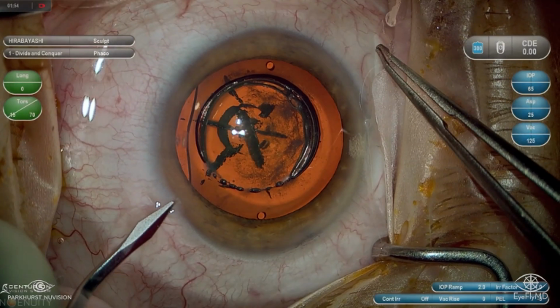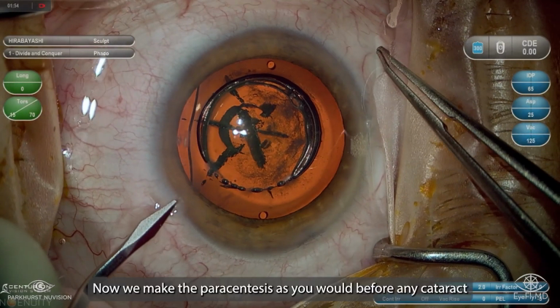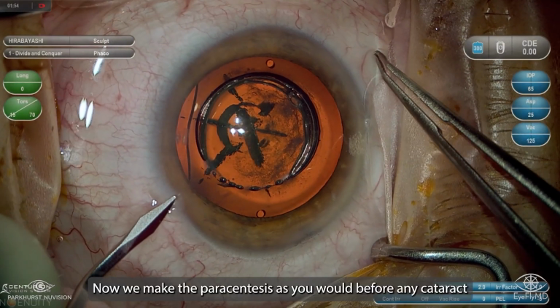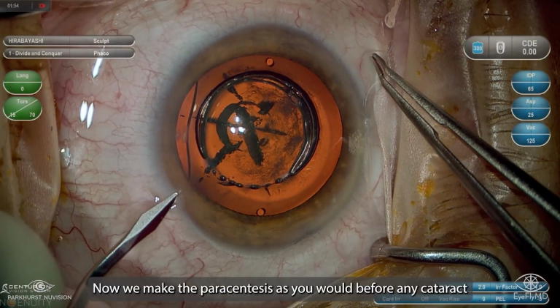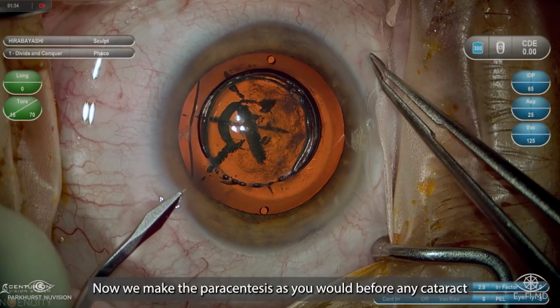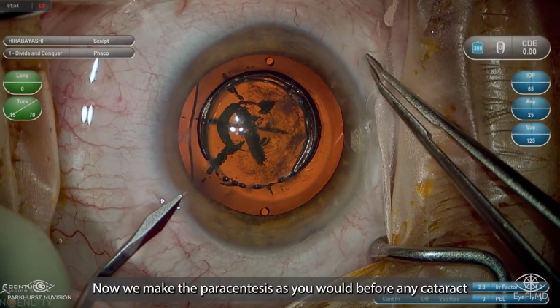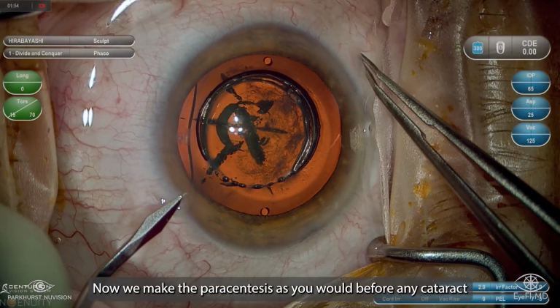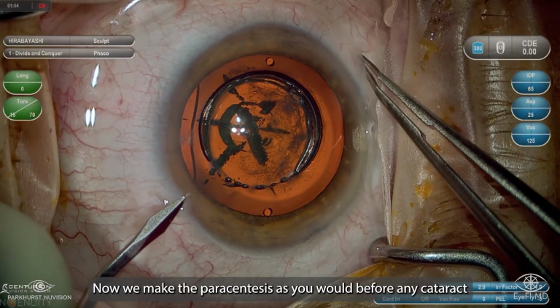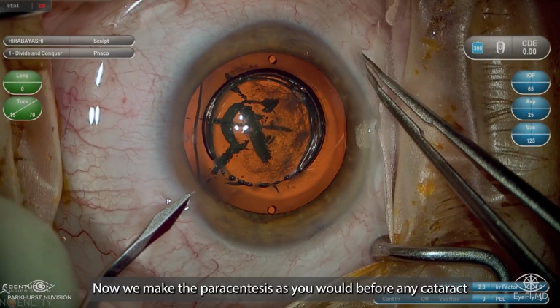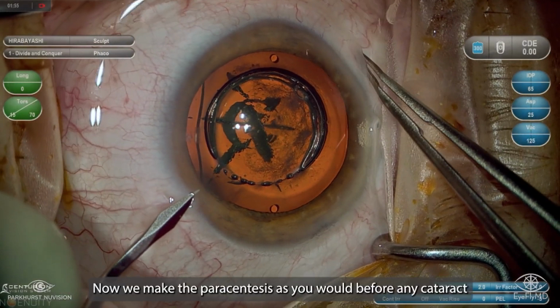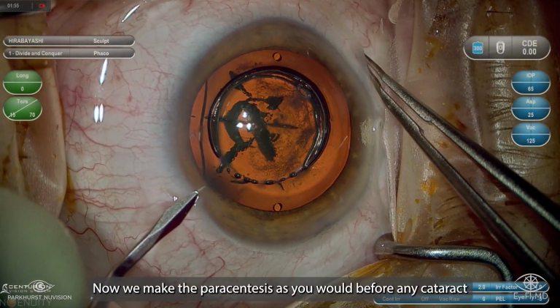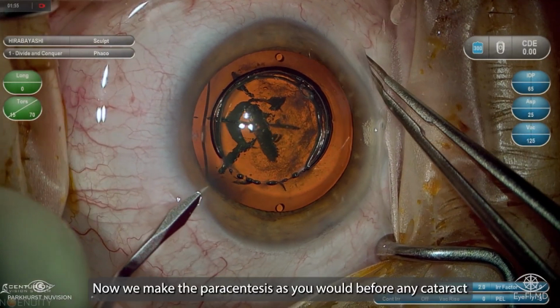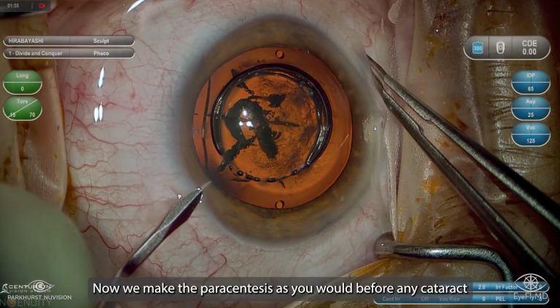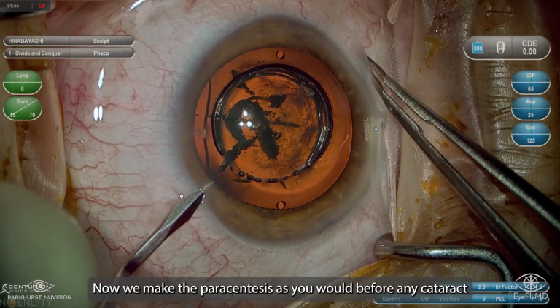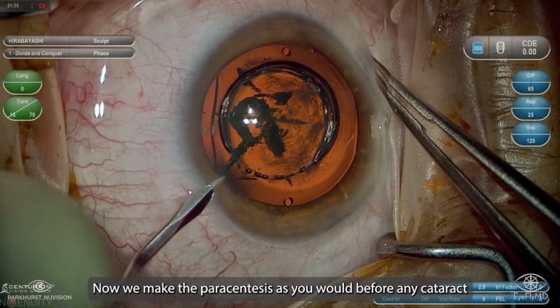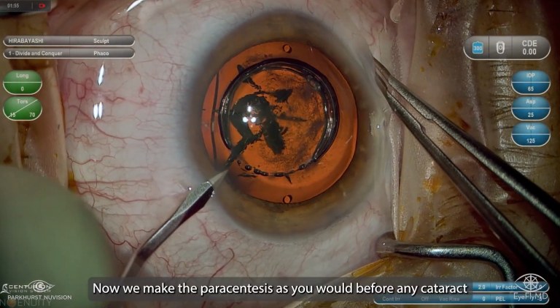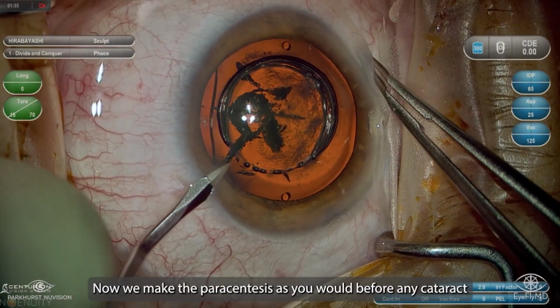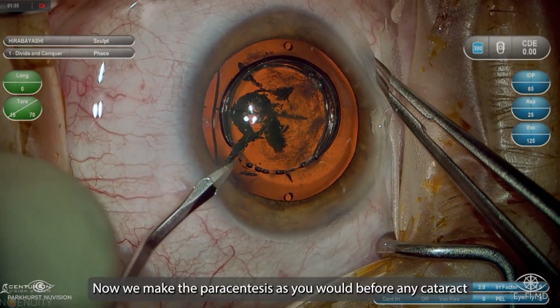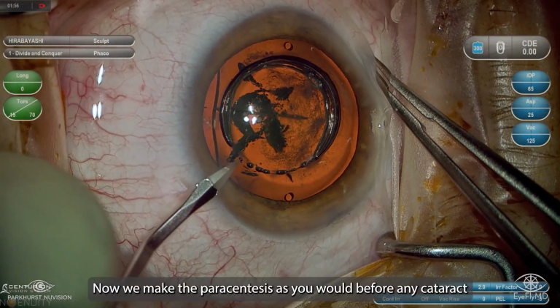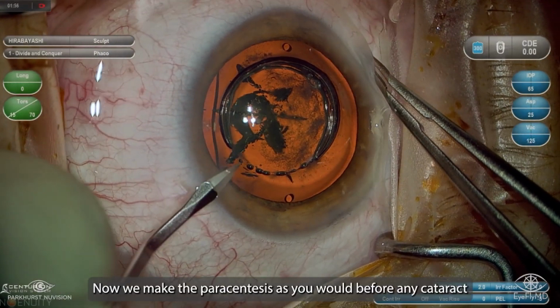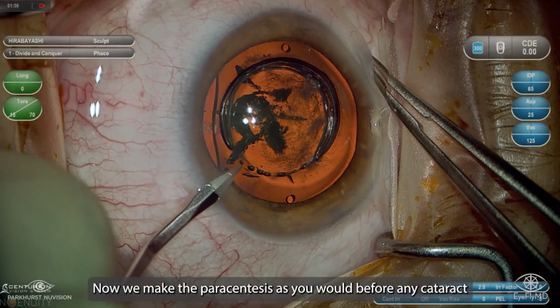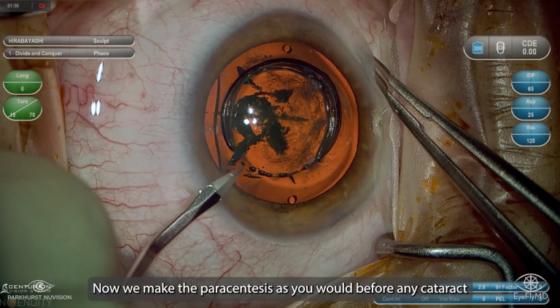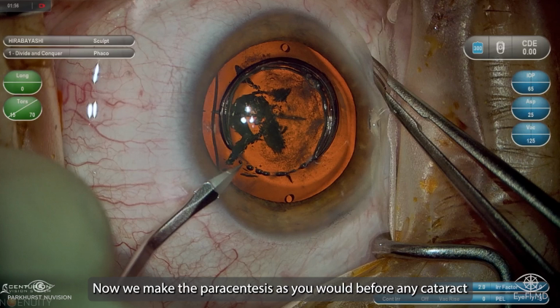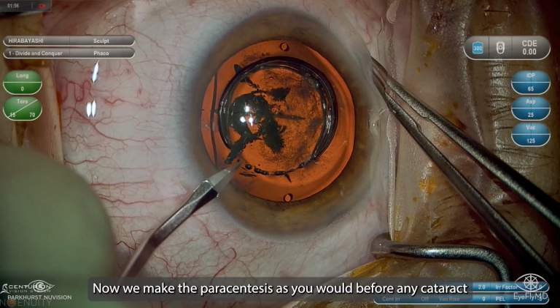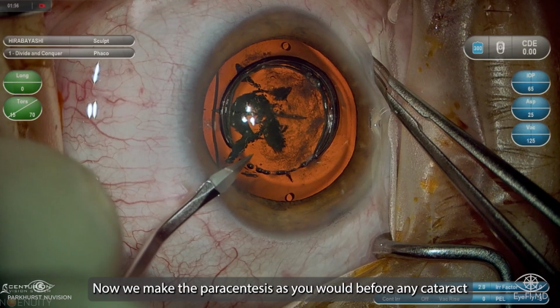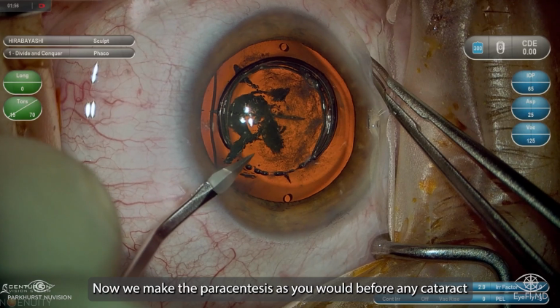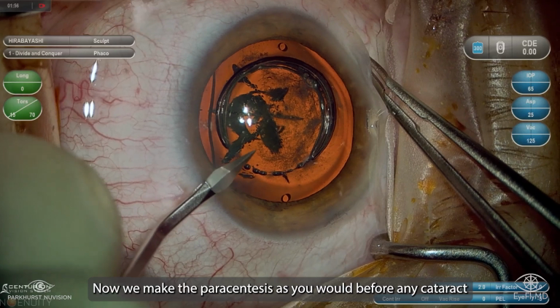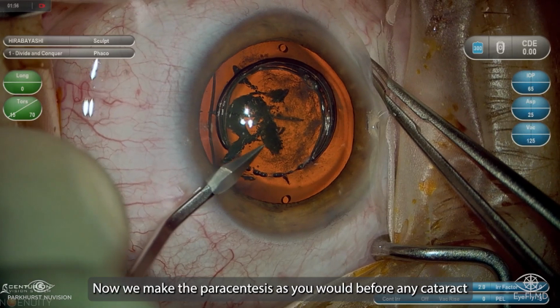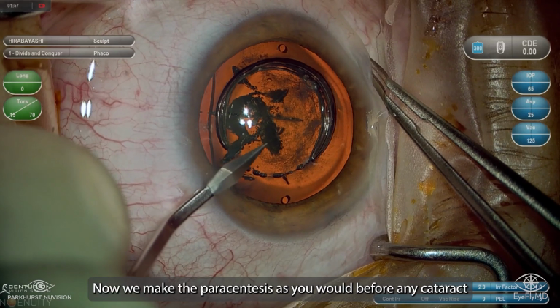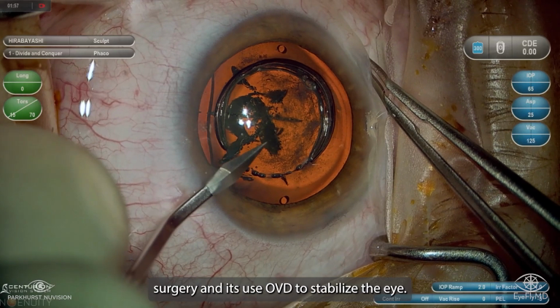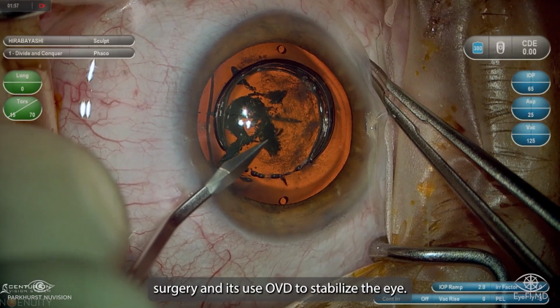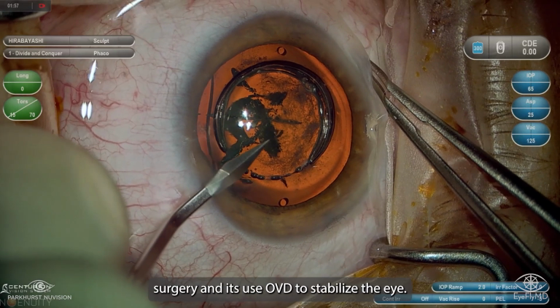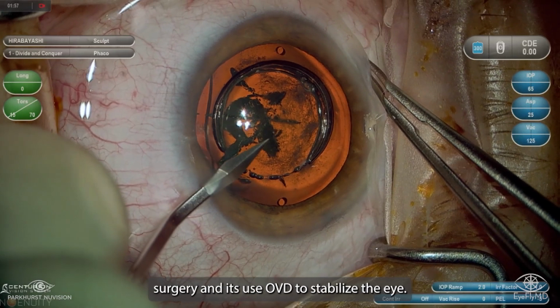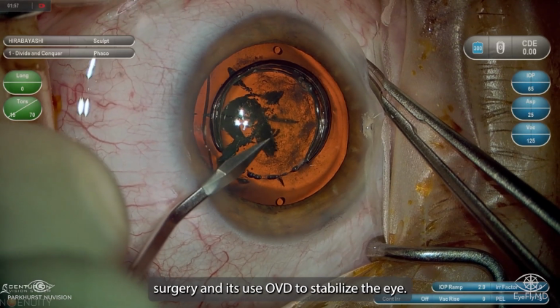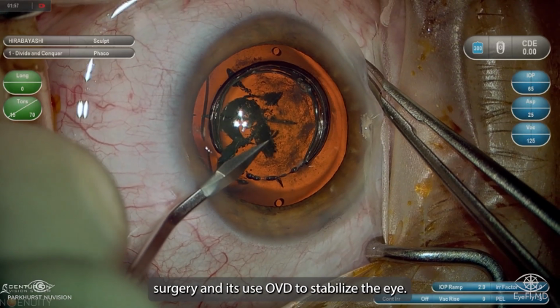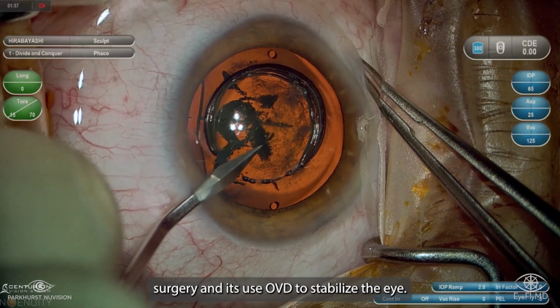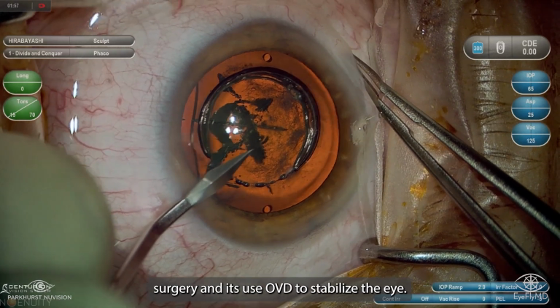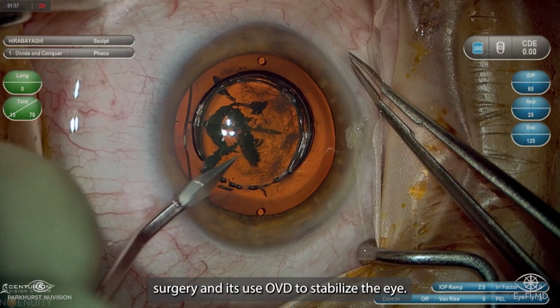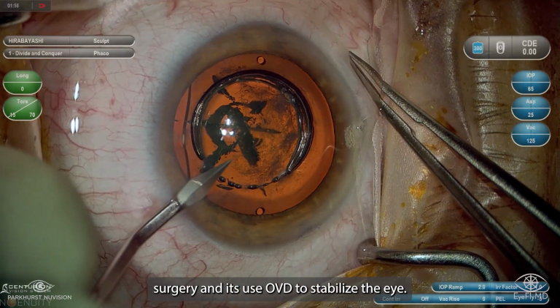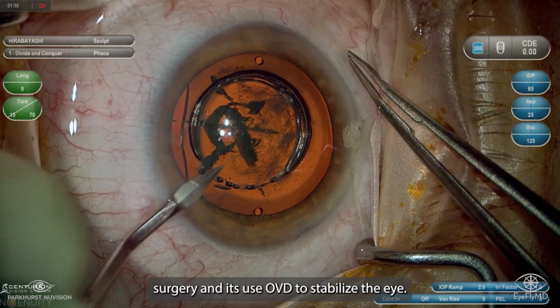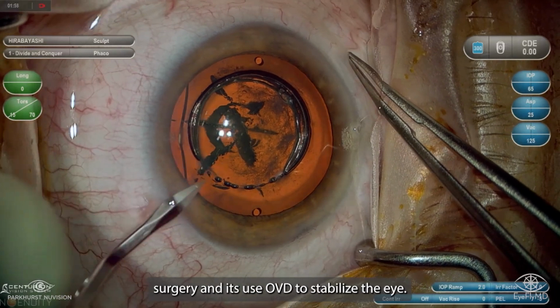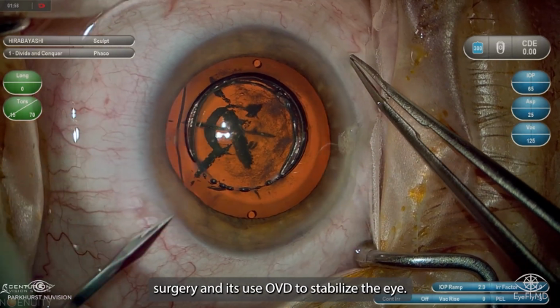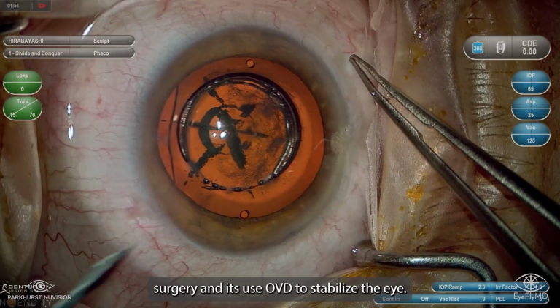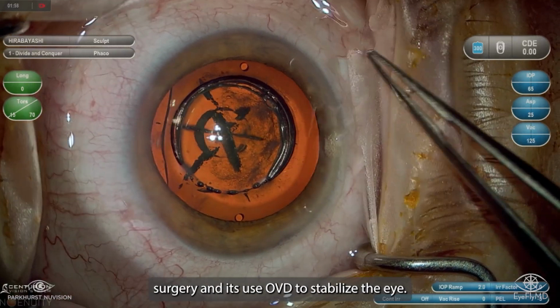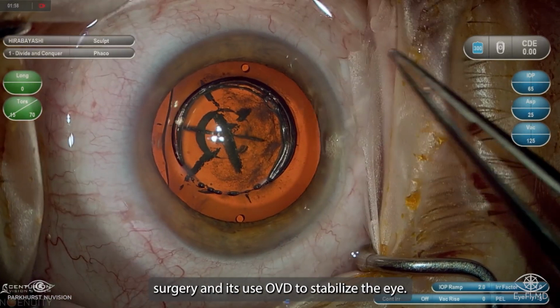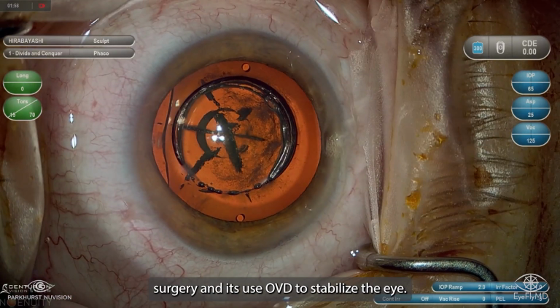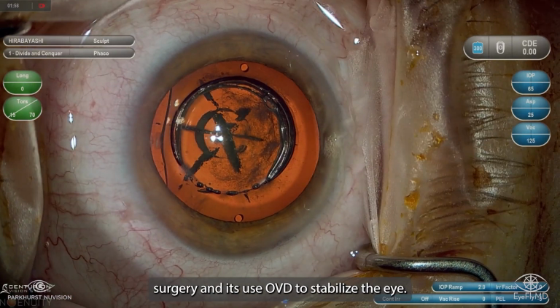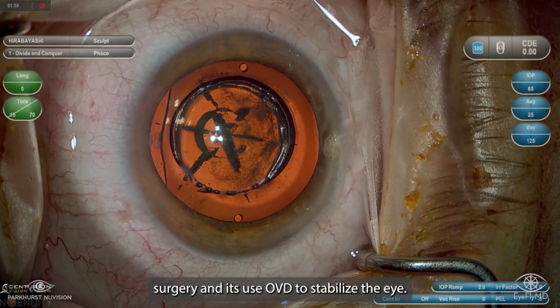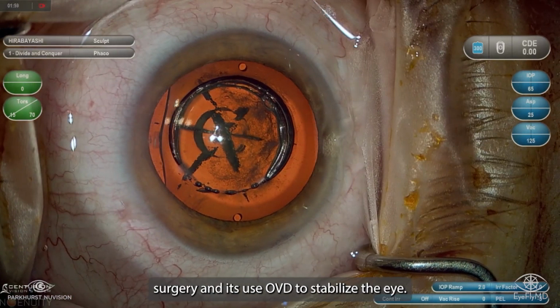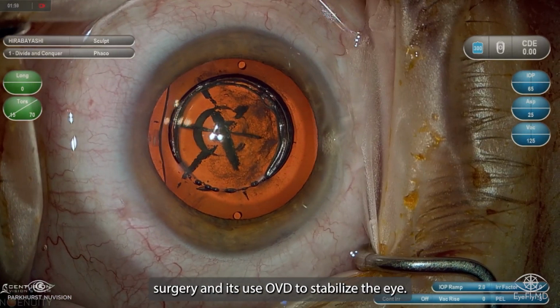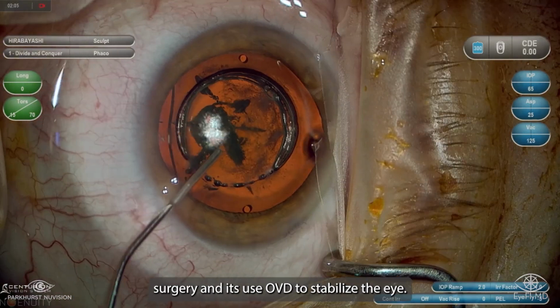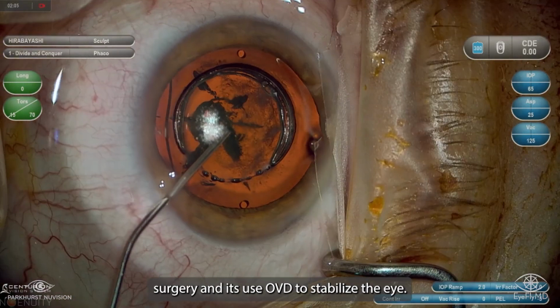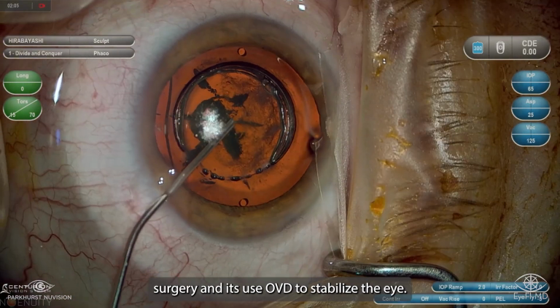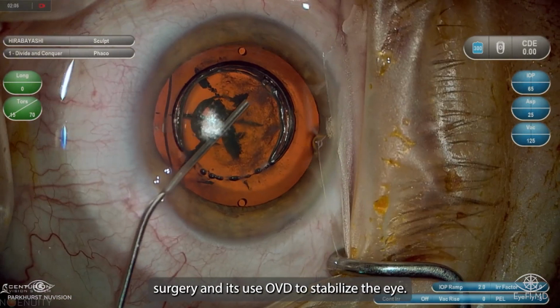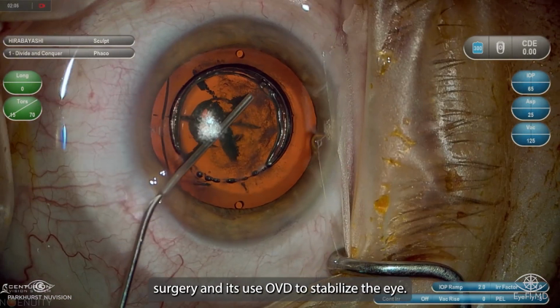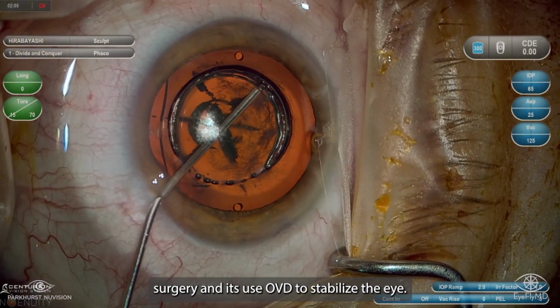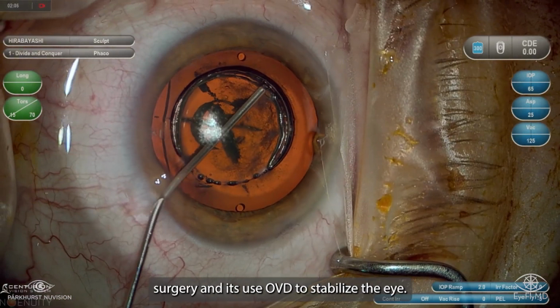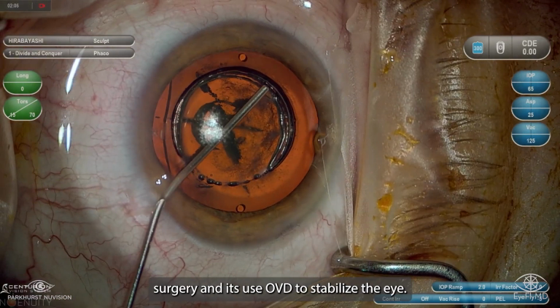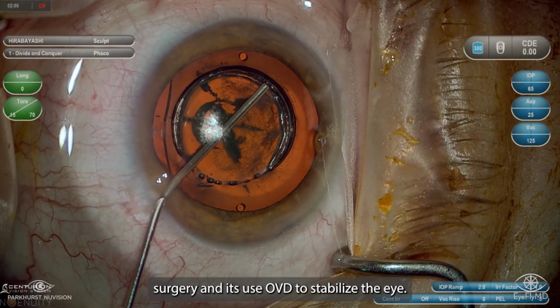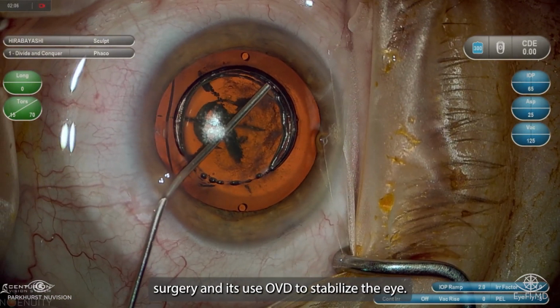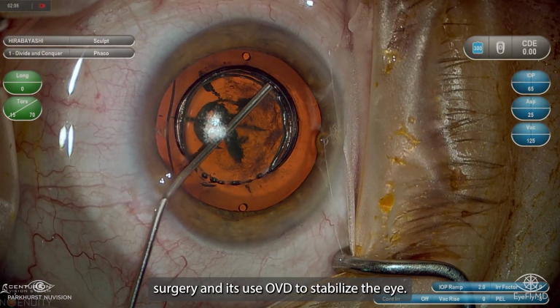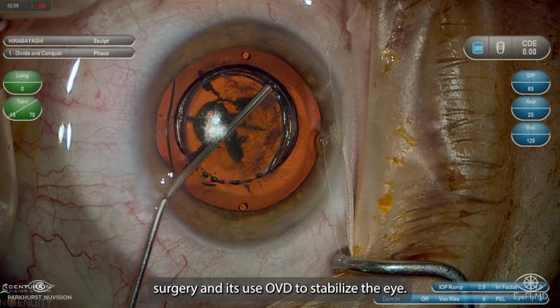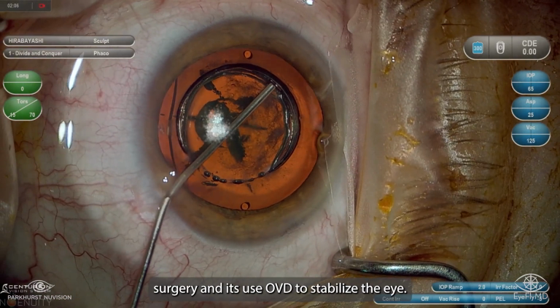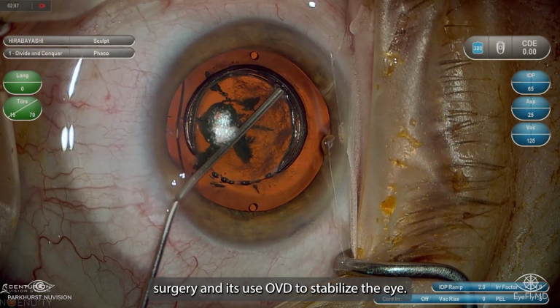Now we make the paracentesis as you would before any cataract surgery, and use OVD to stabilize the eye.